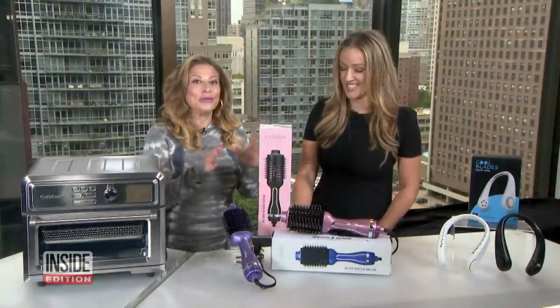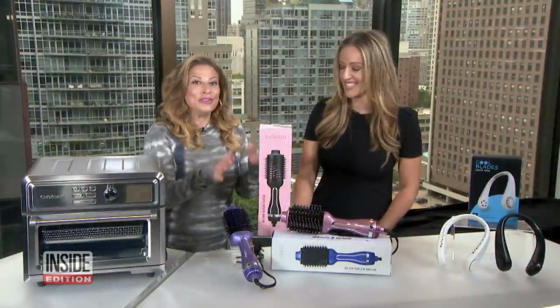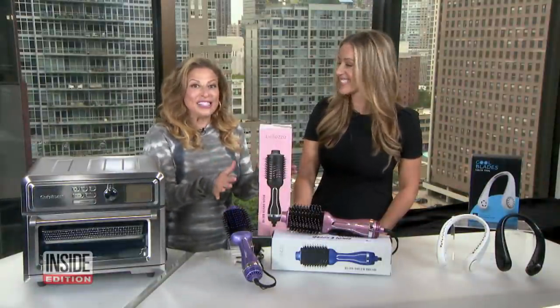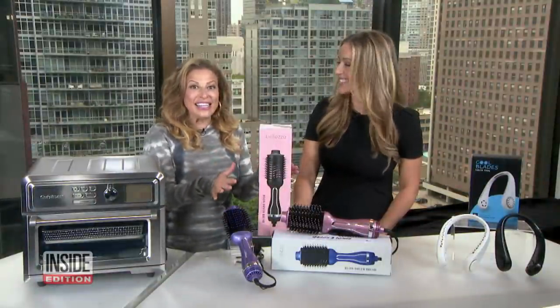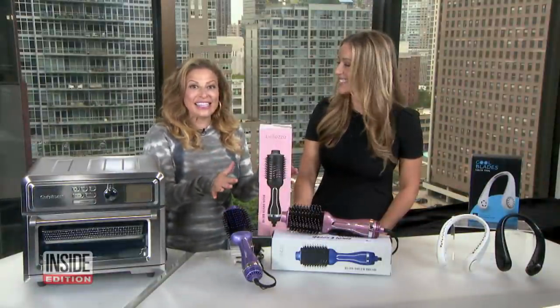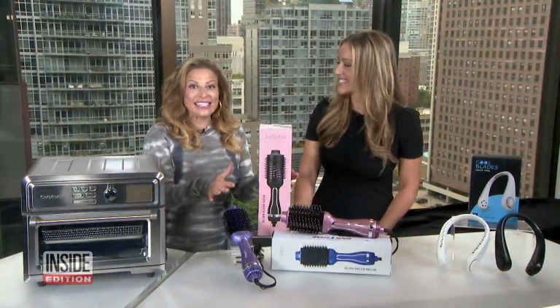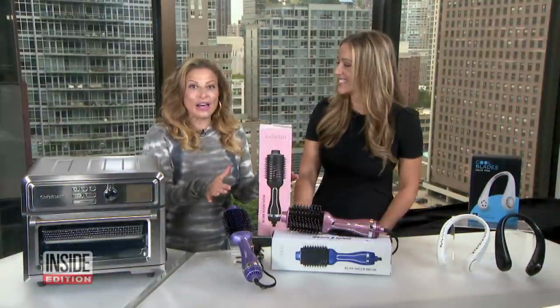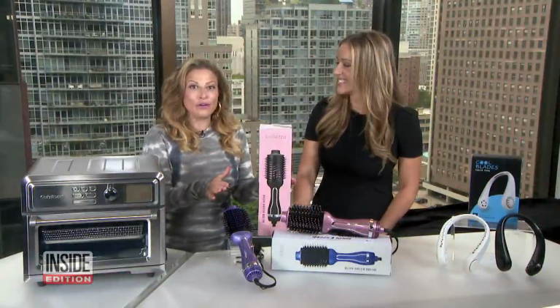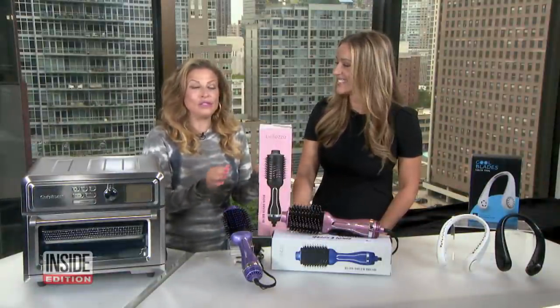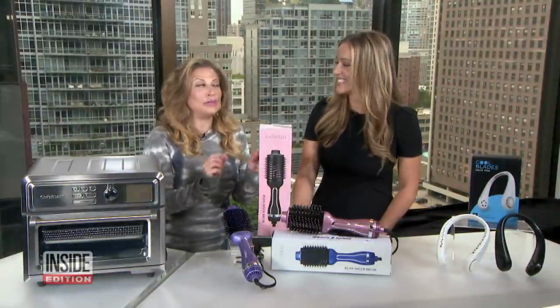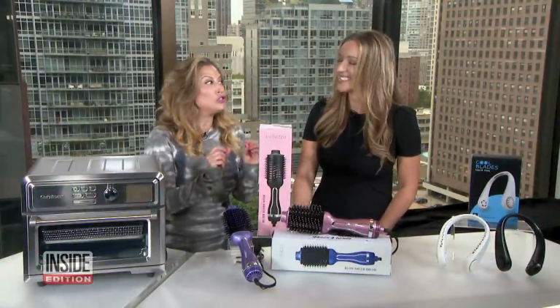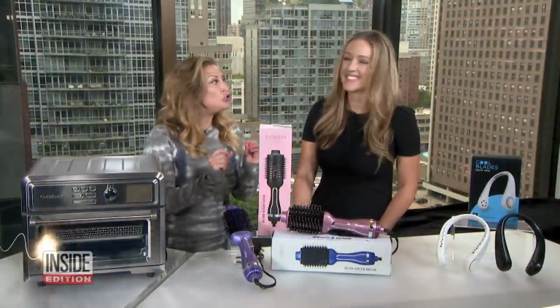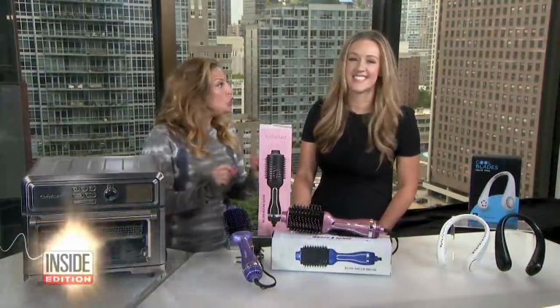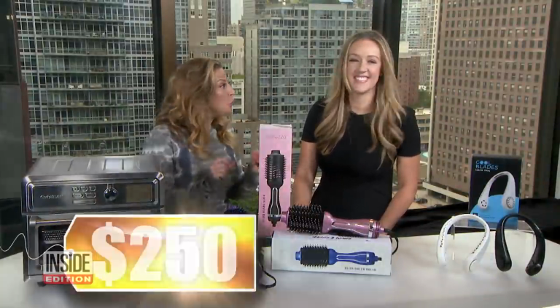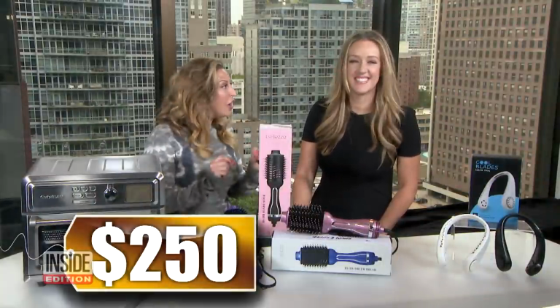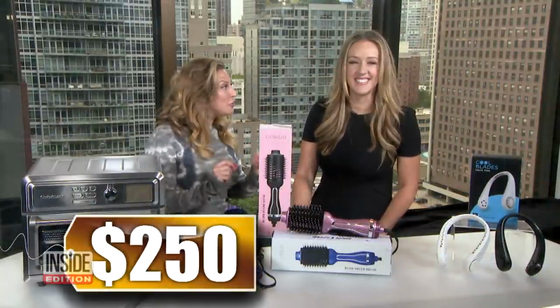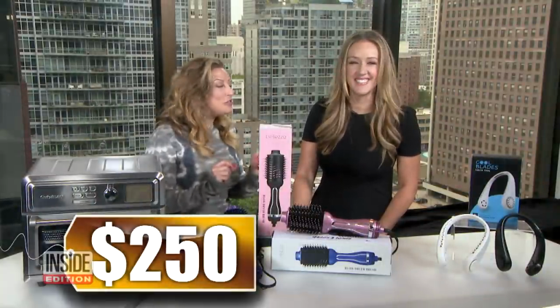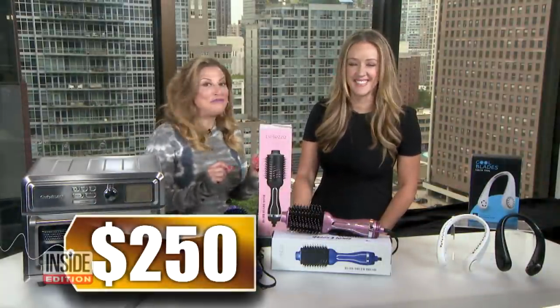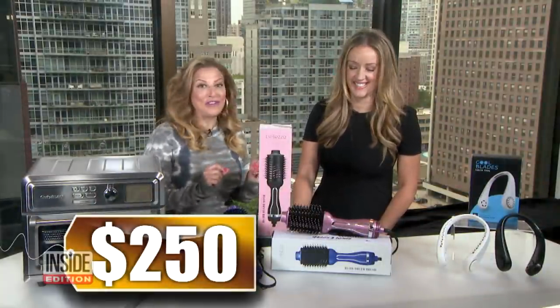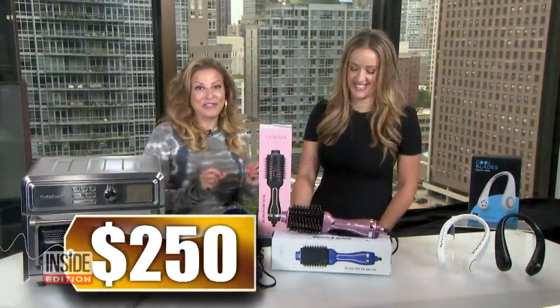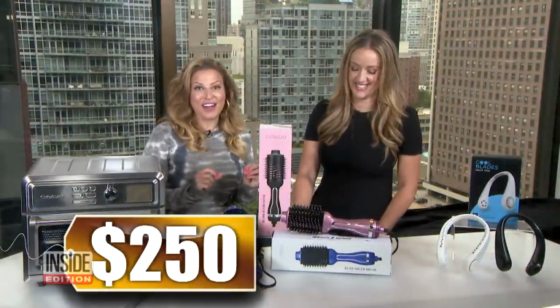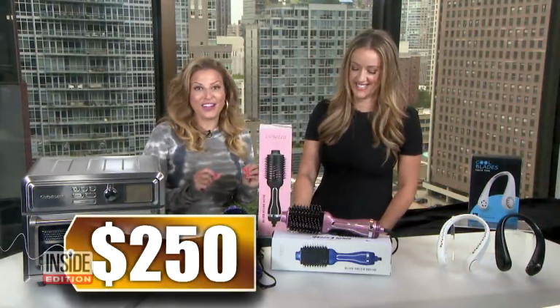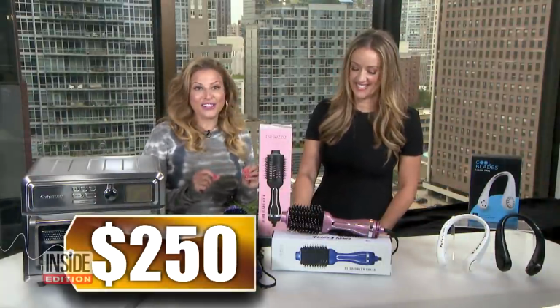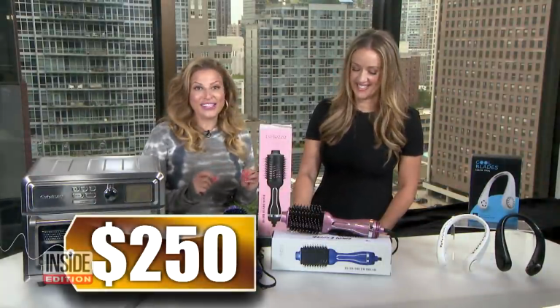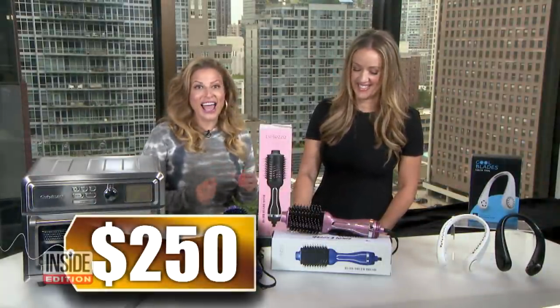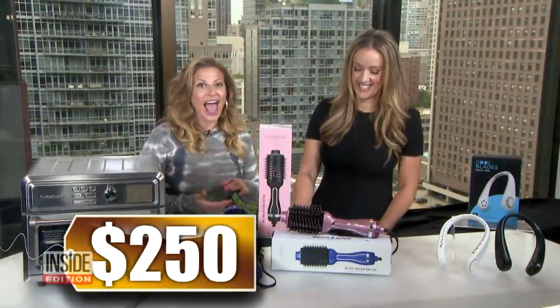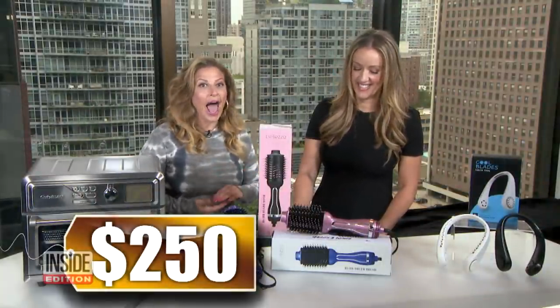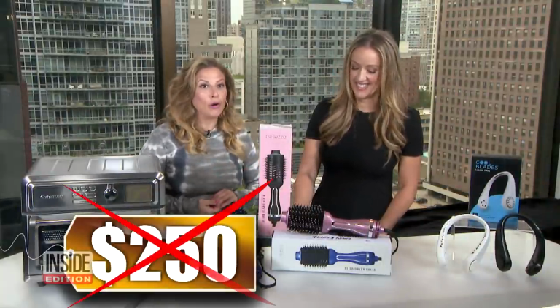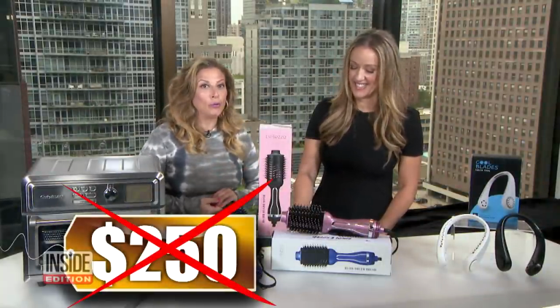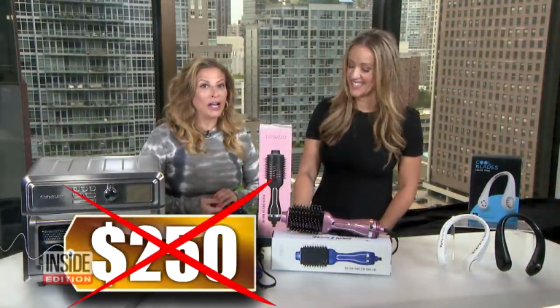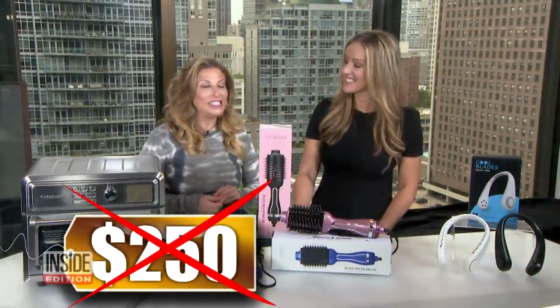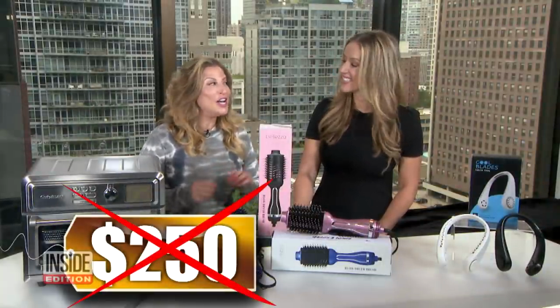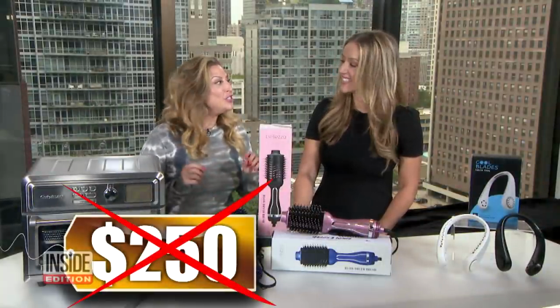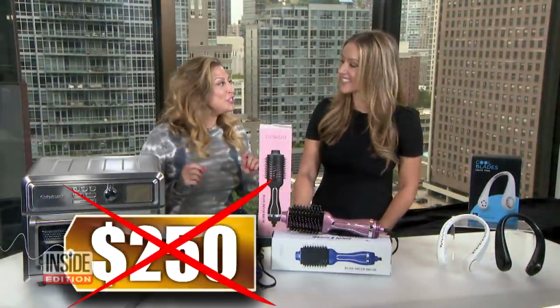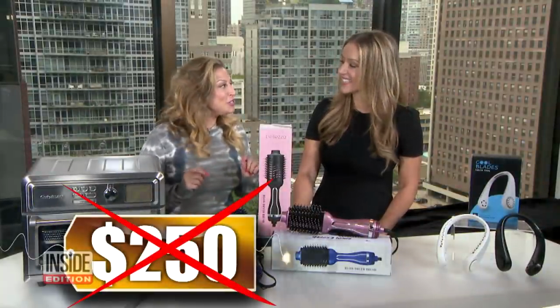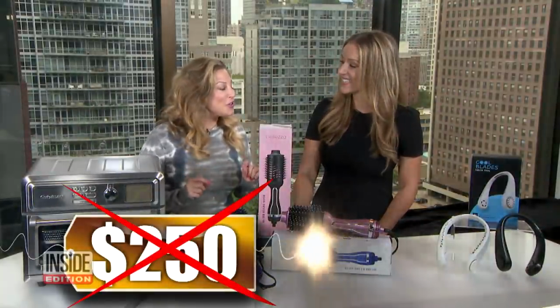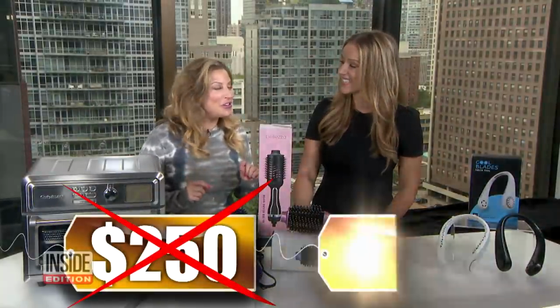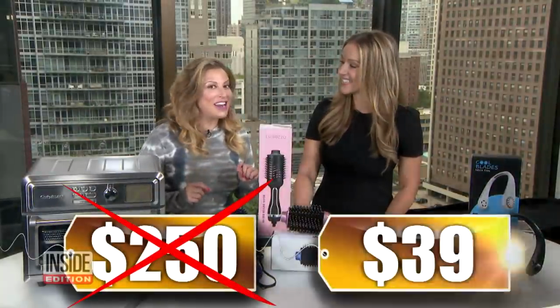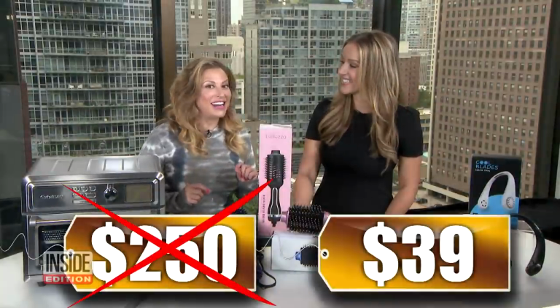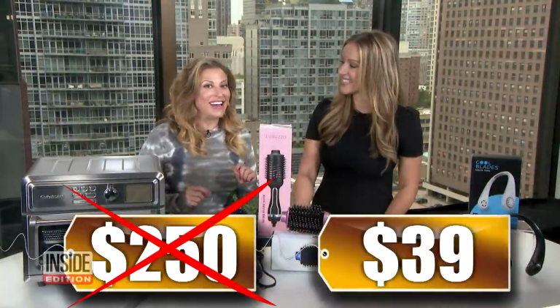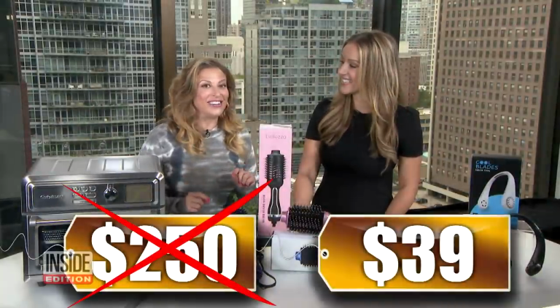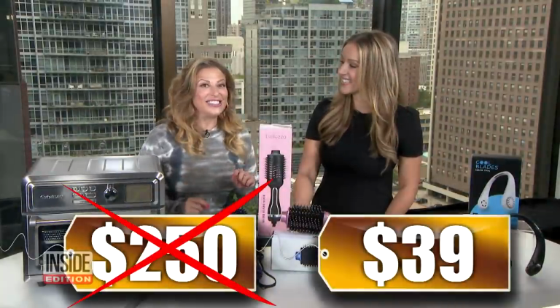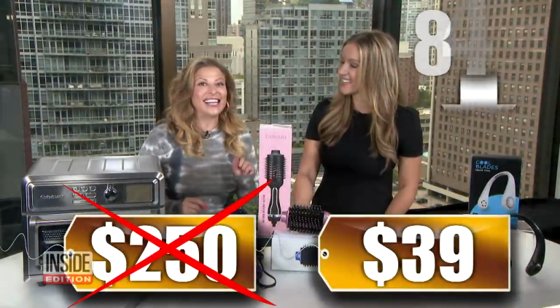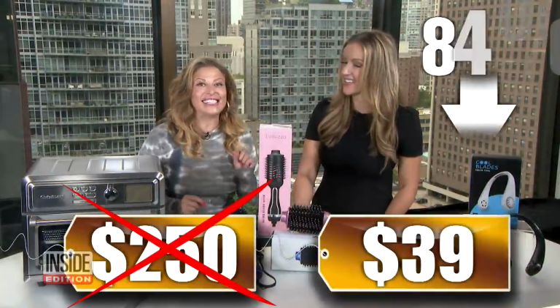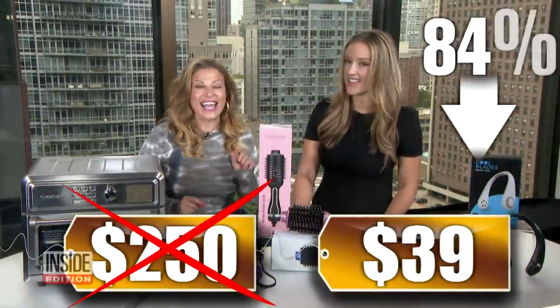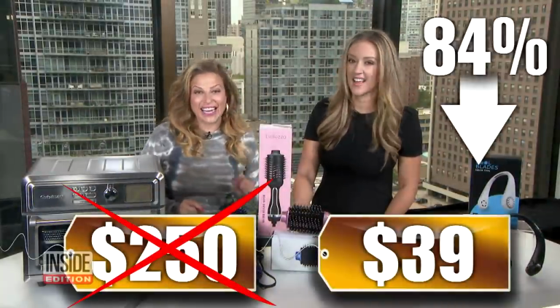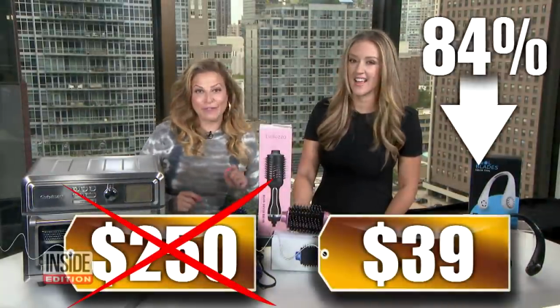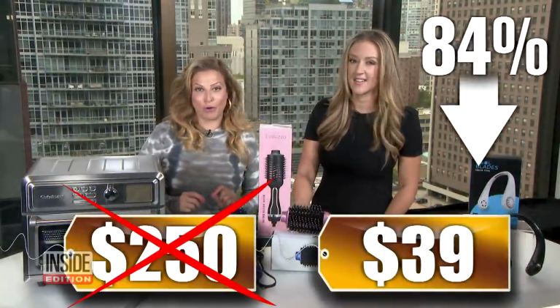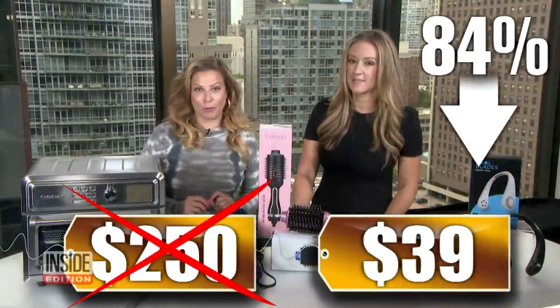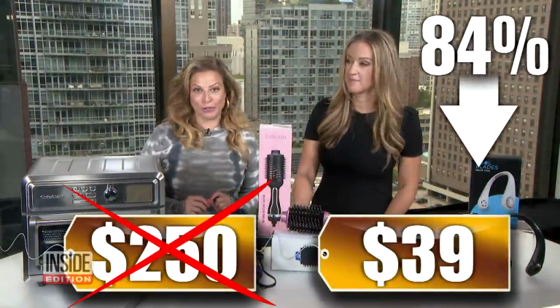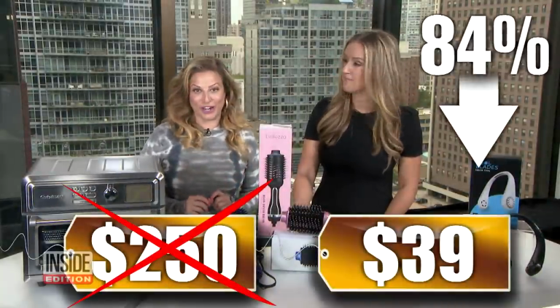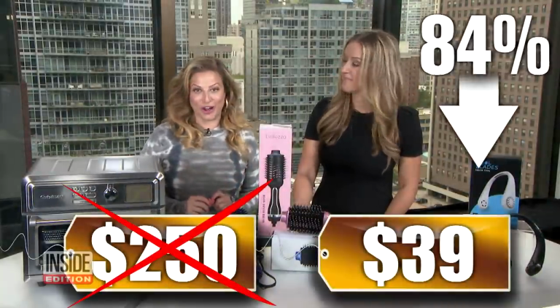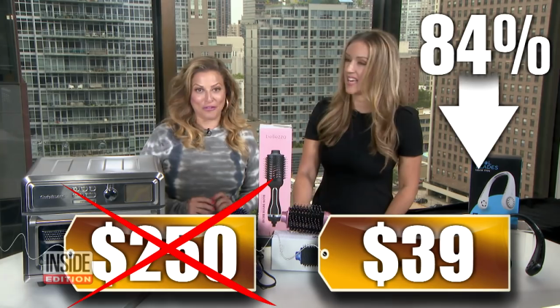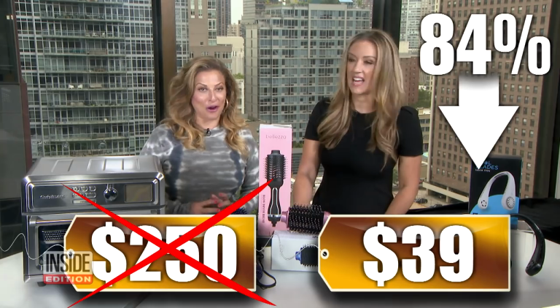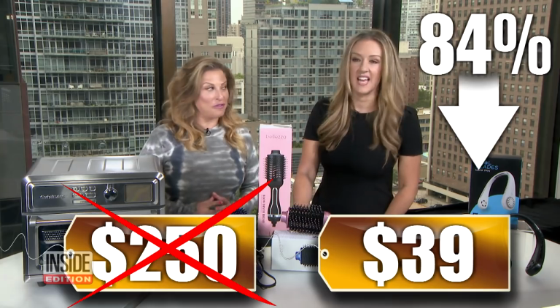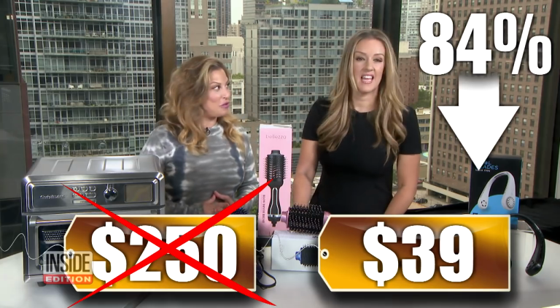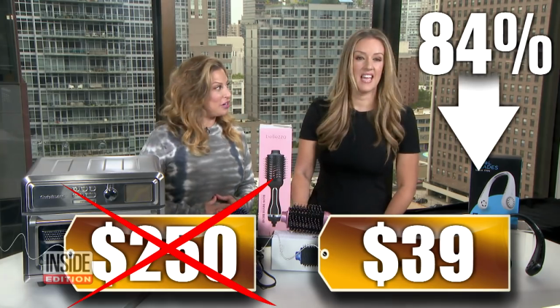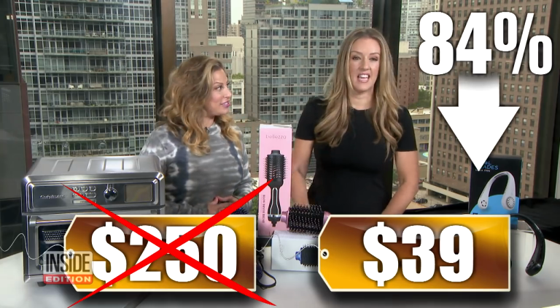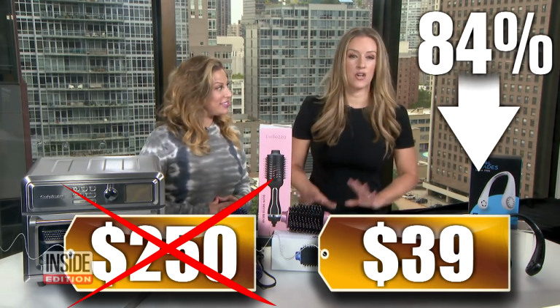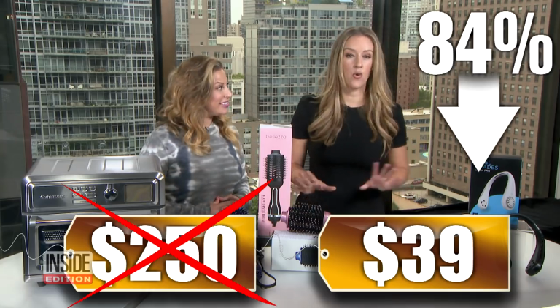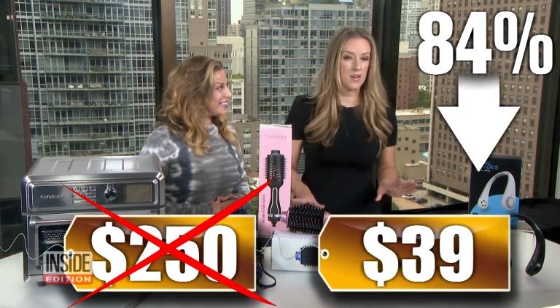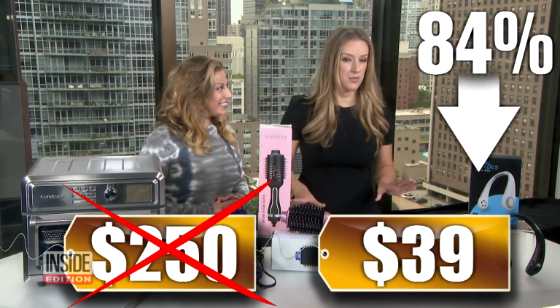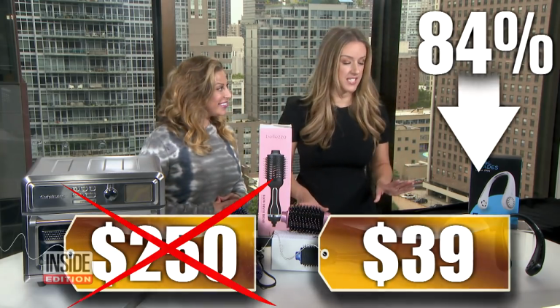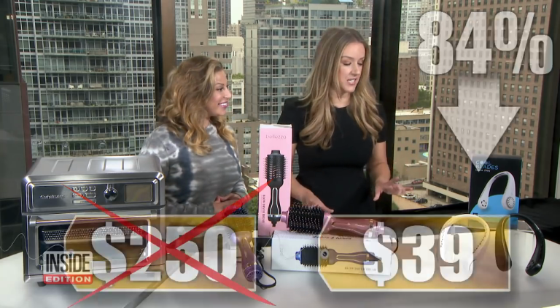What's the savings? So we've seen this sell for as much as $250. Our price, just $39. That's 84% off for our viewers. Incredible deal.